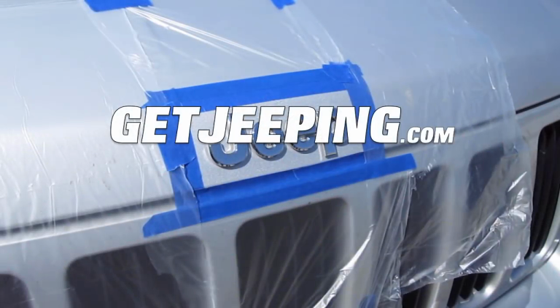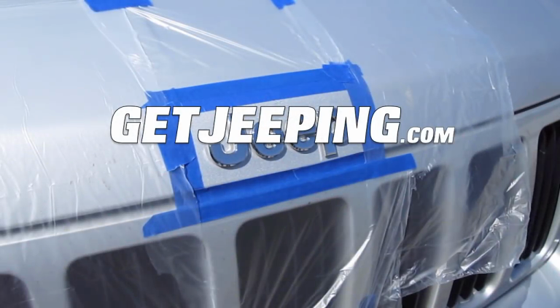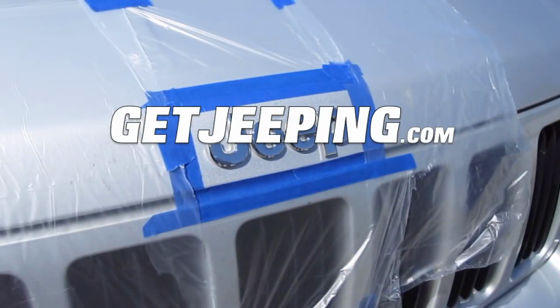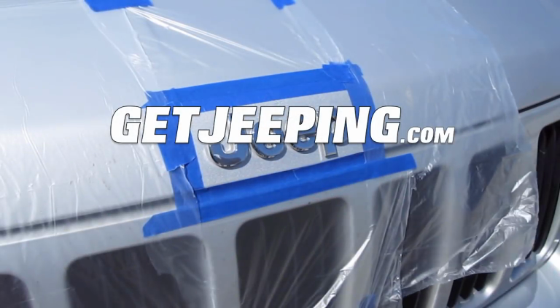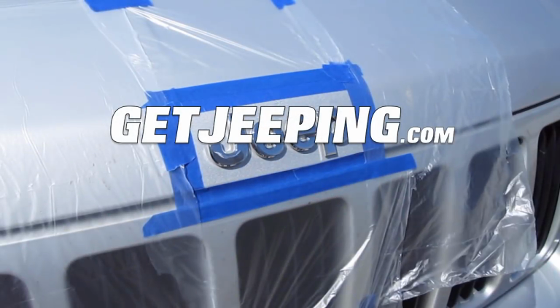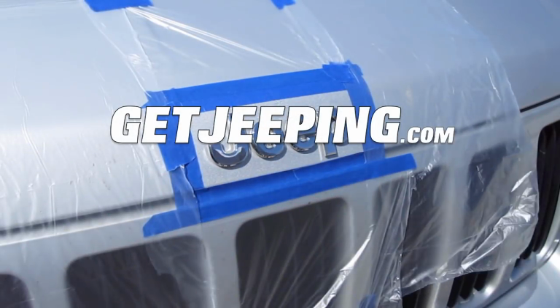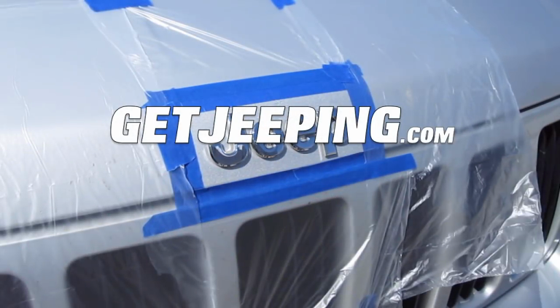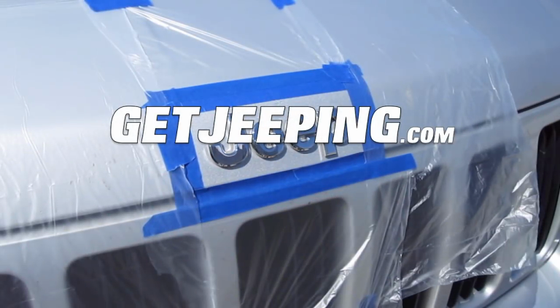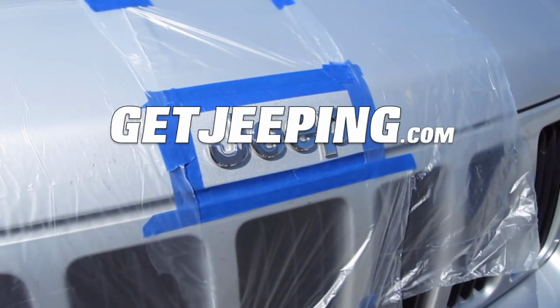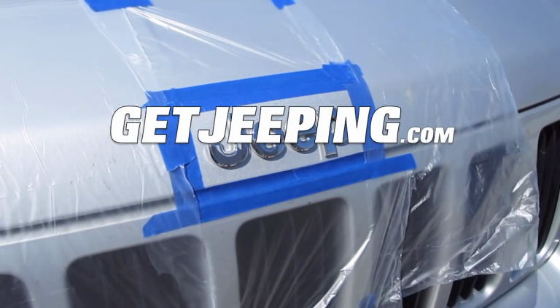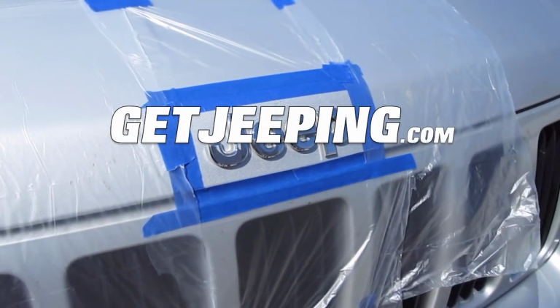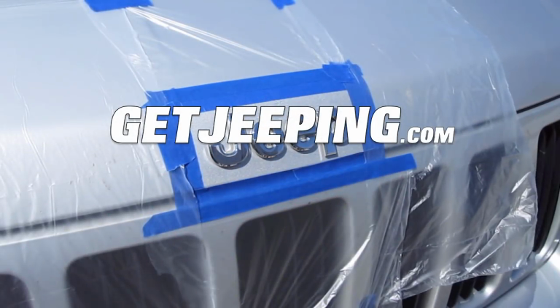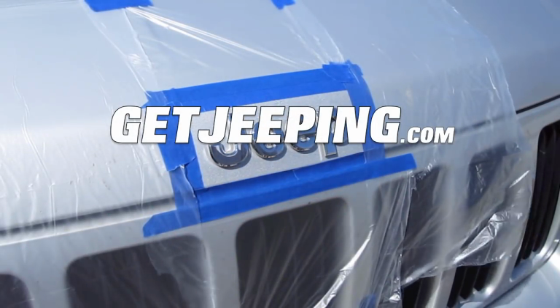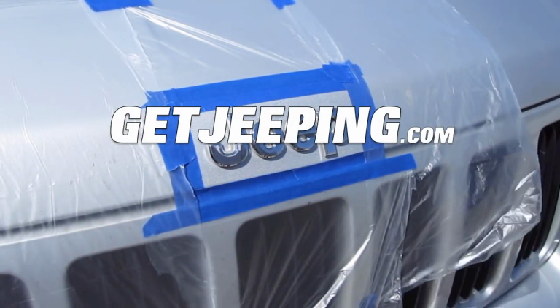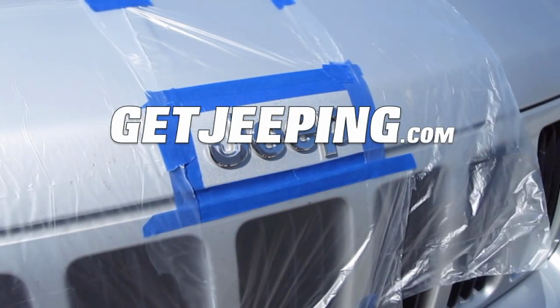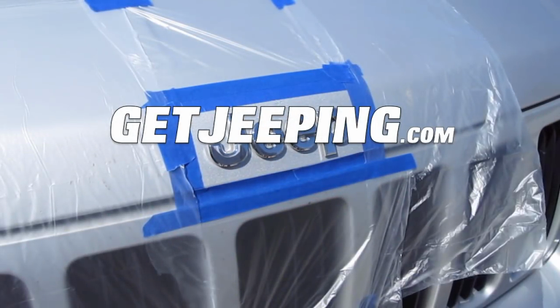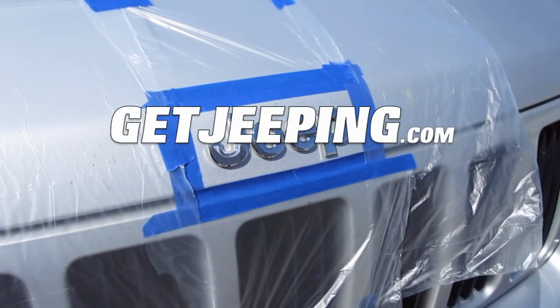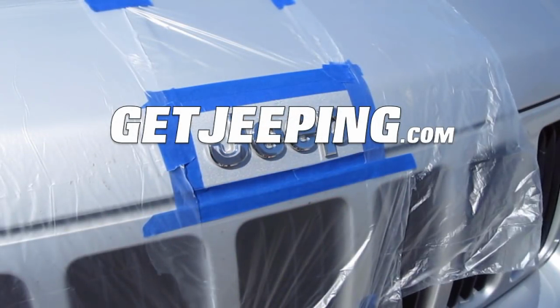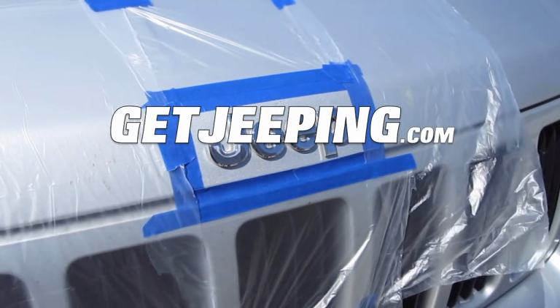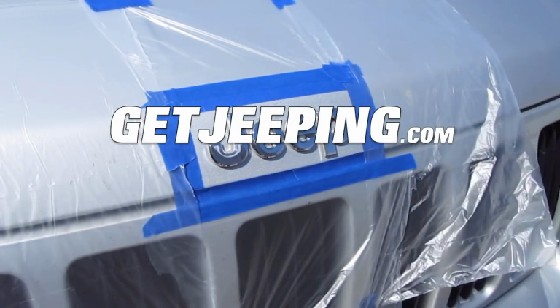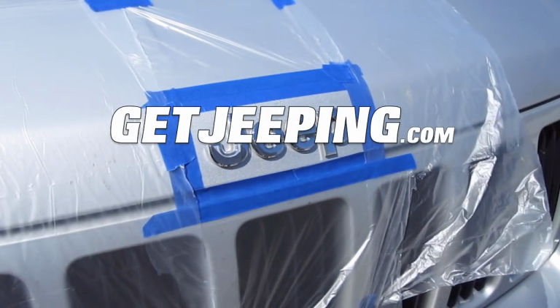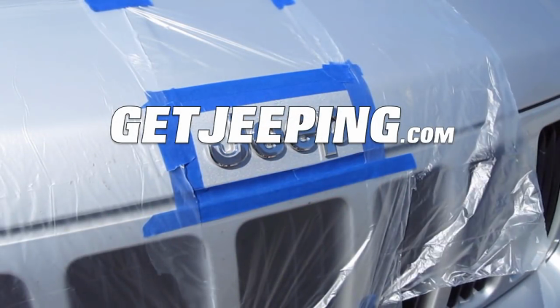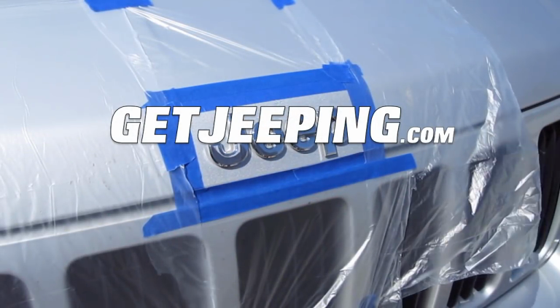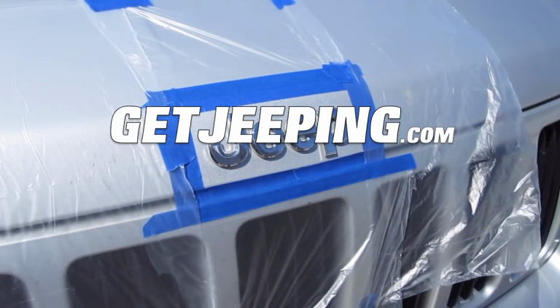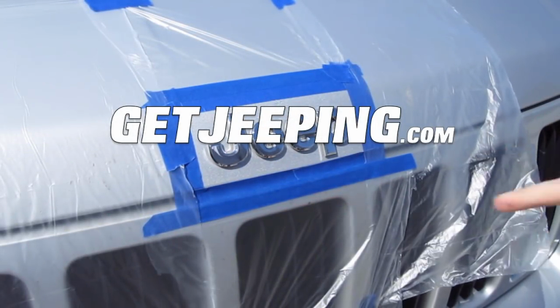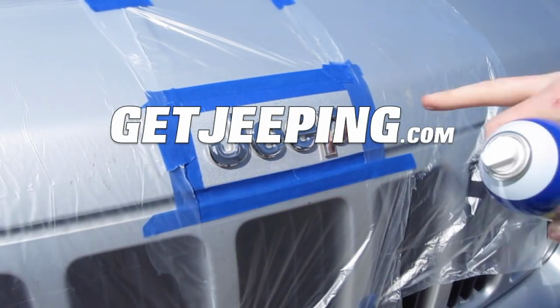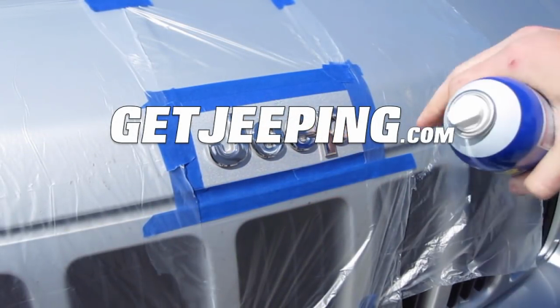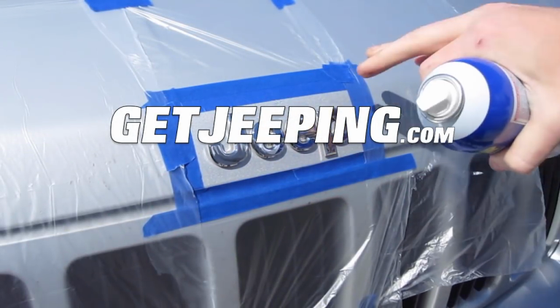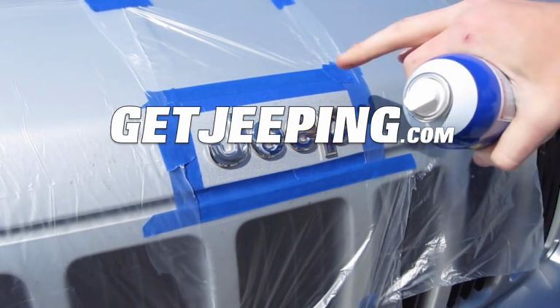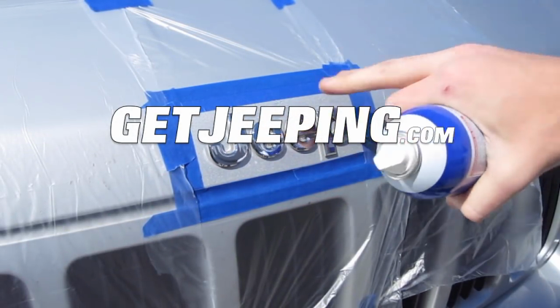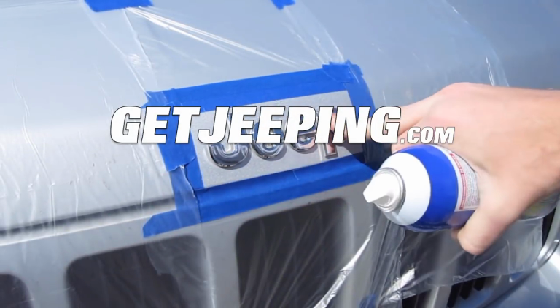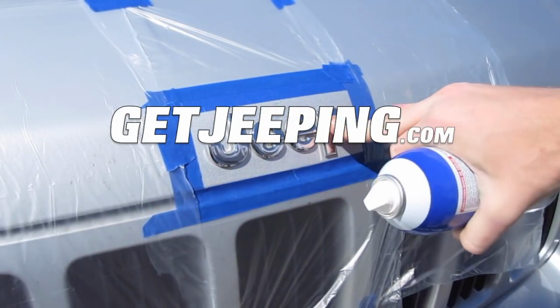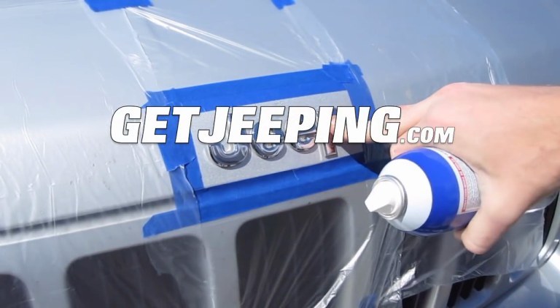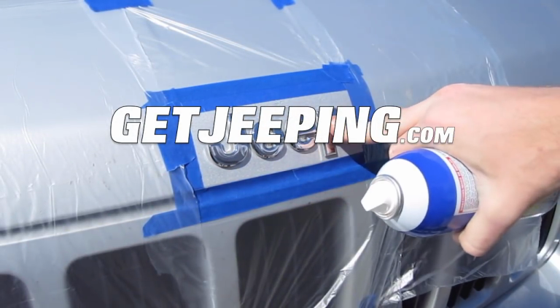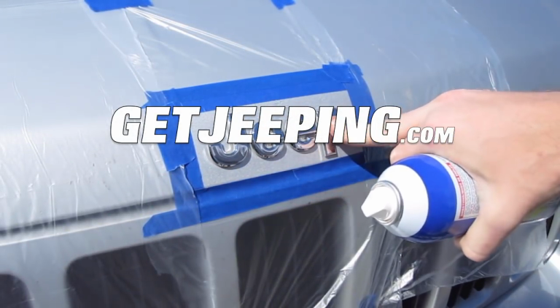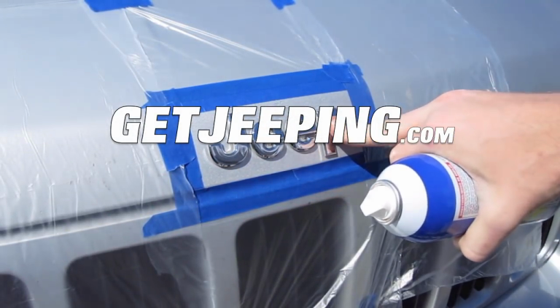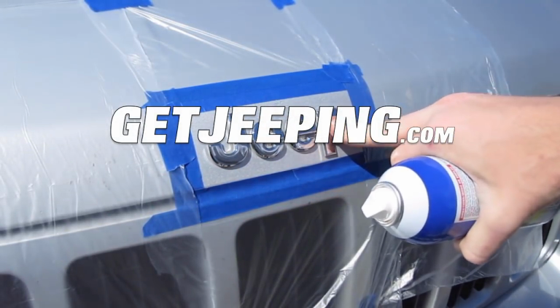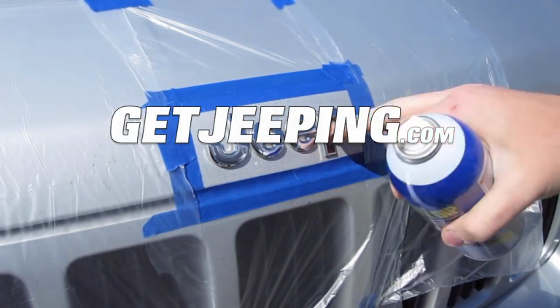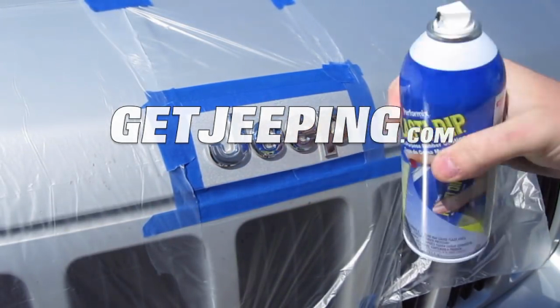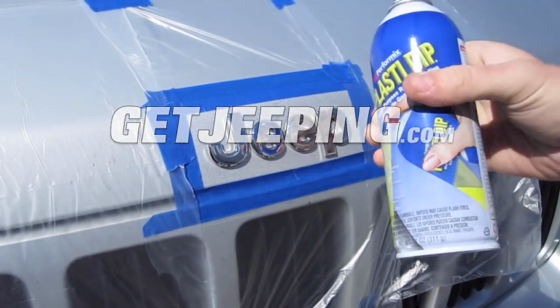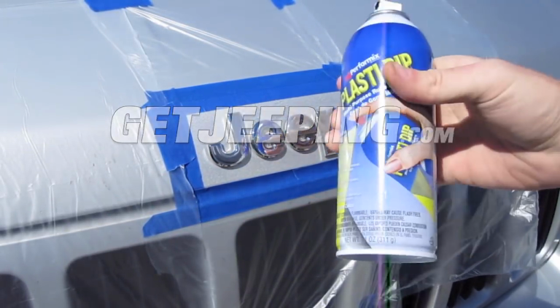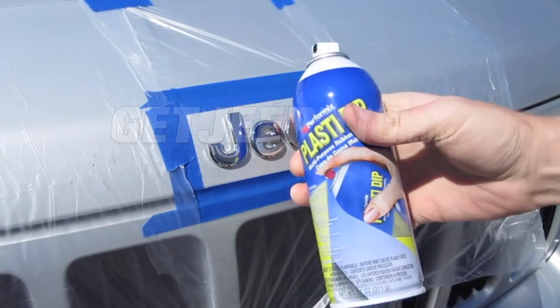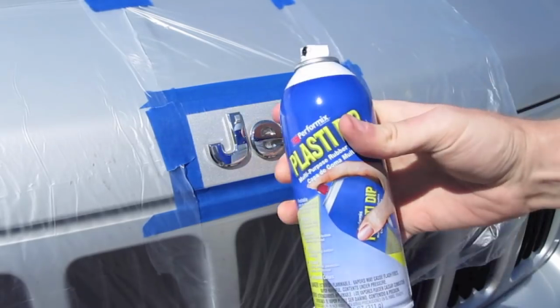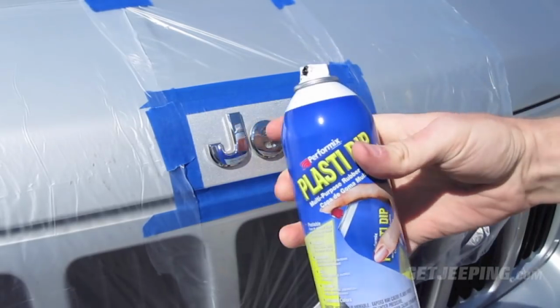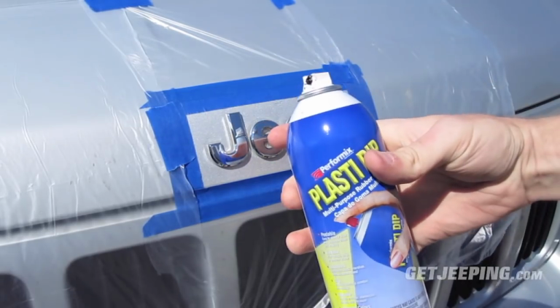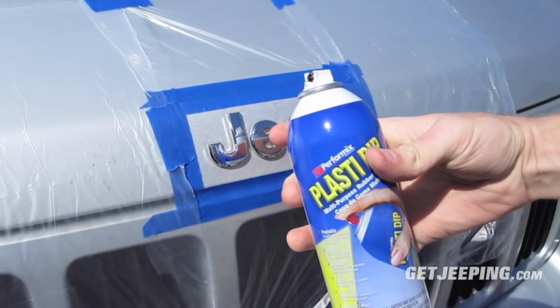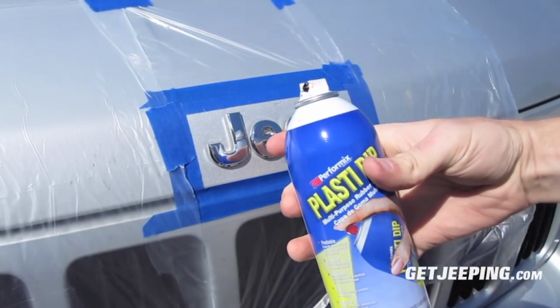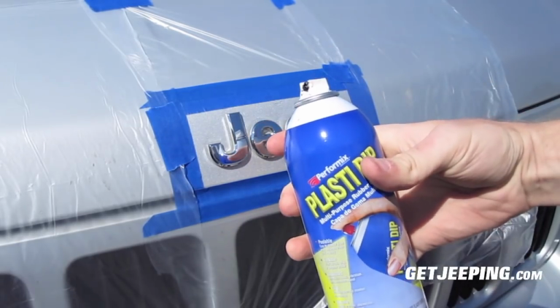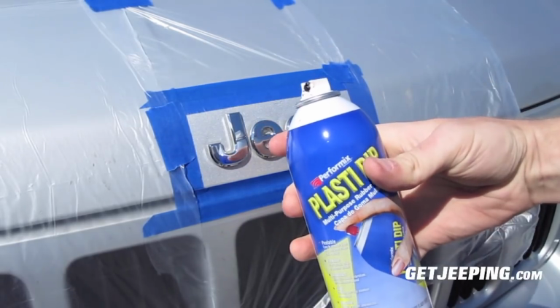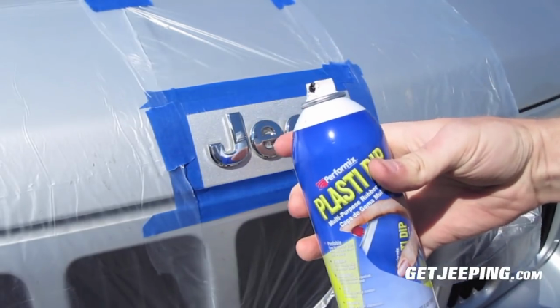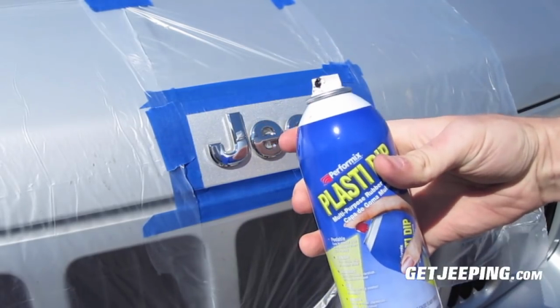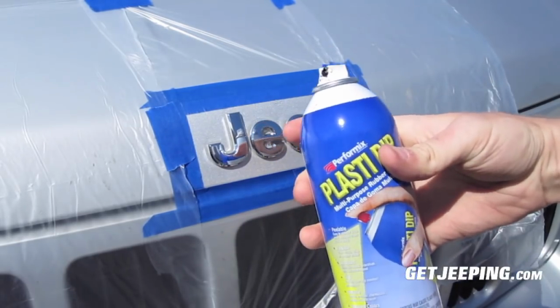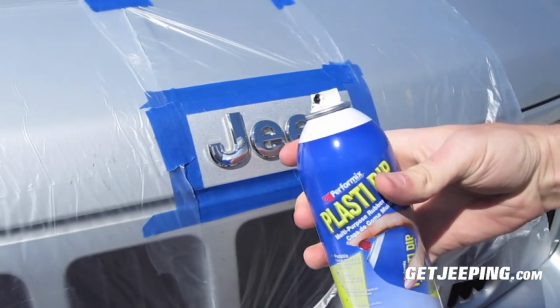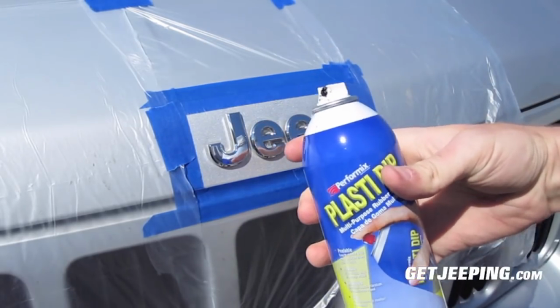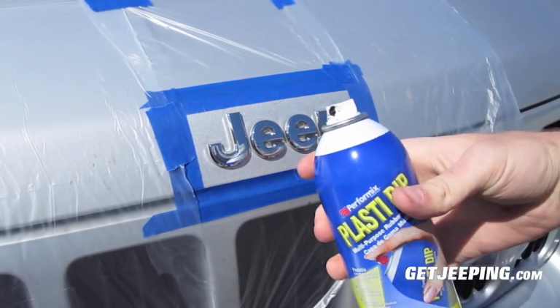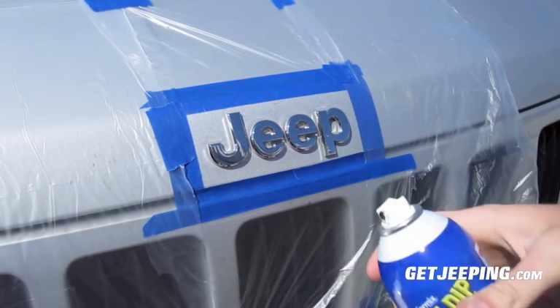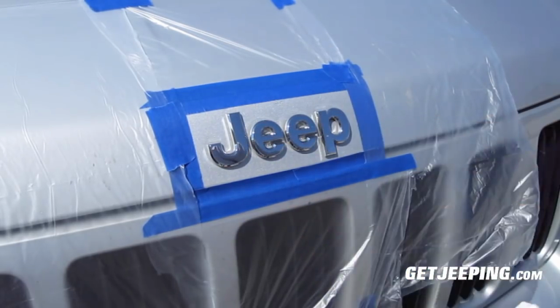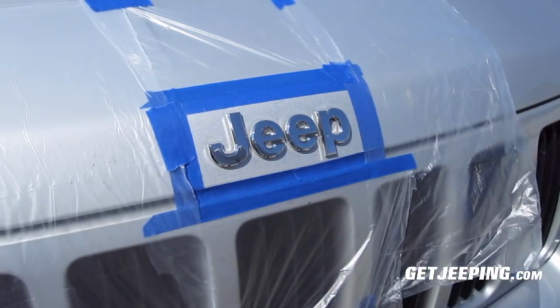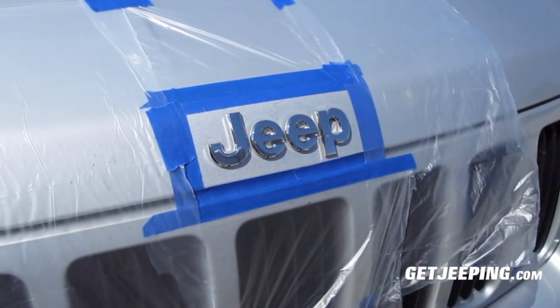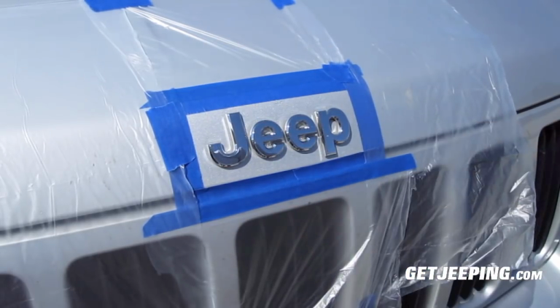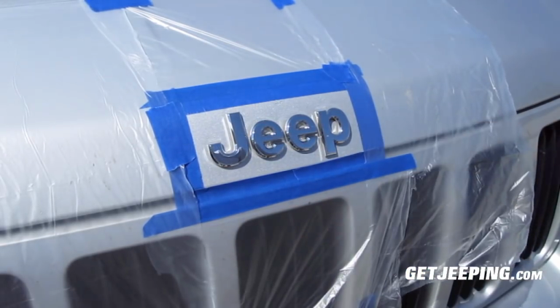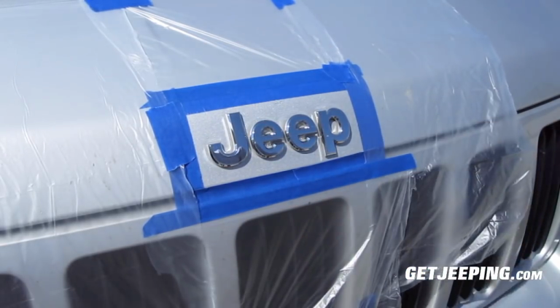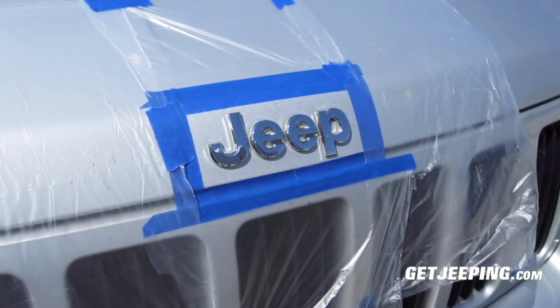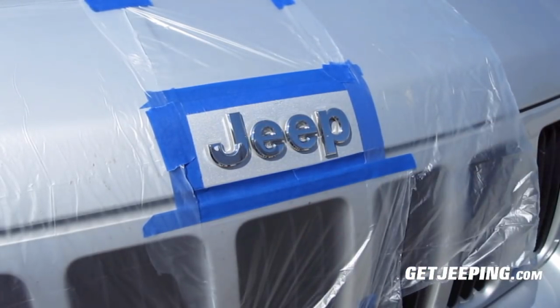Hey, Blake Tyler here with GetYouBan.com. Today we're going to be plastic dipping my emblems, which gives a good old black plastic dip finish.